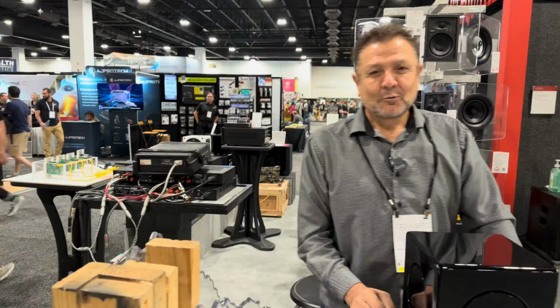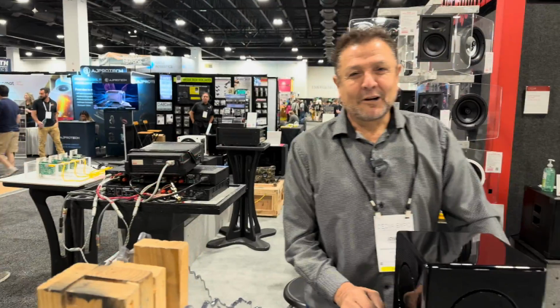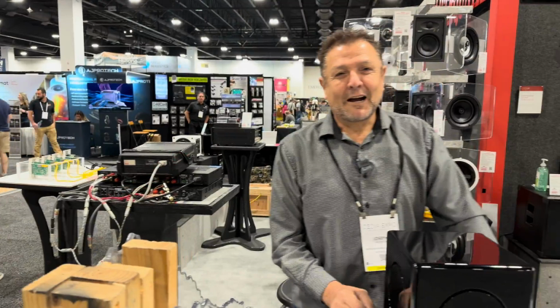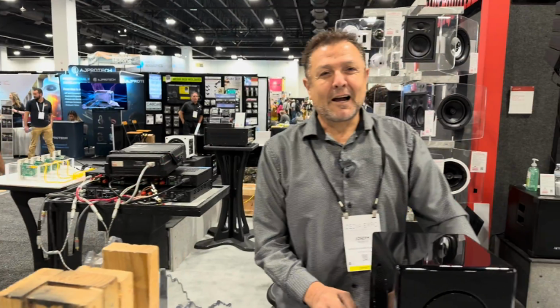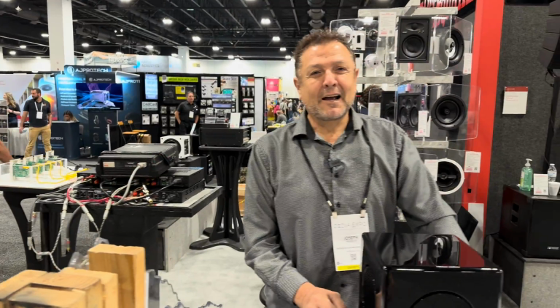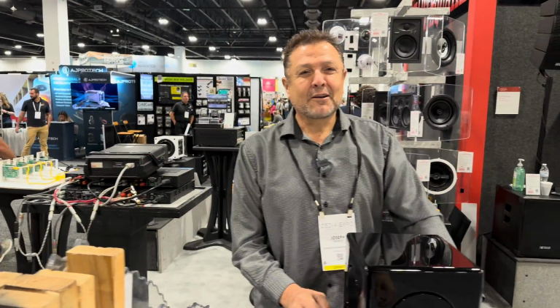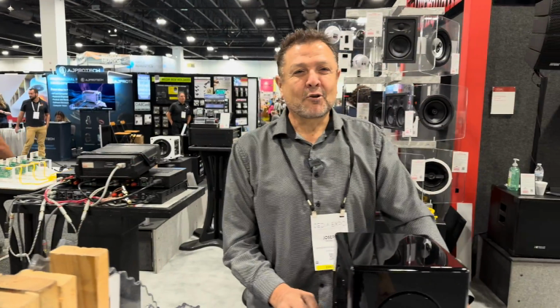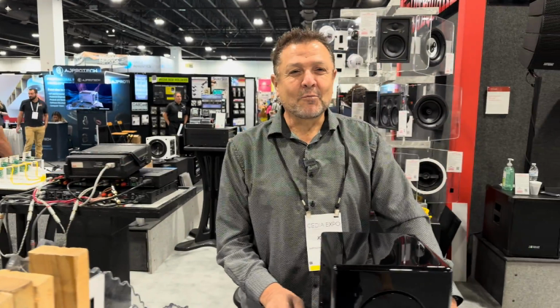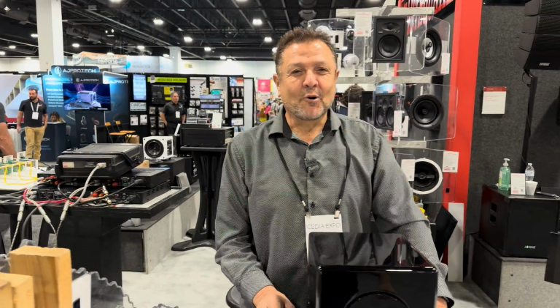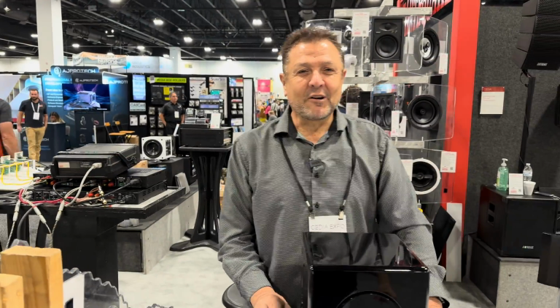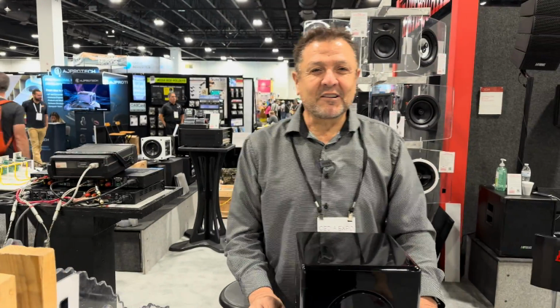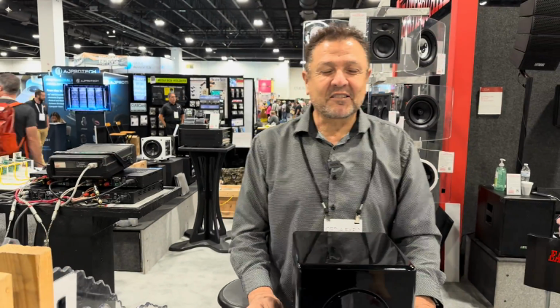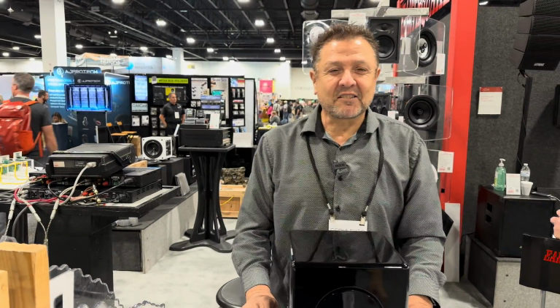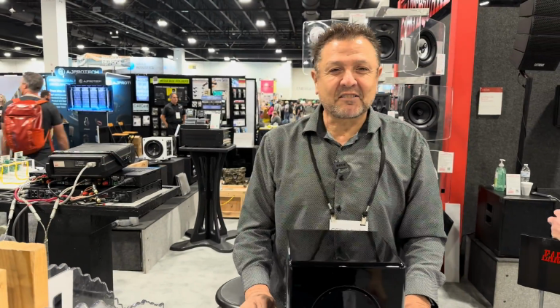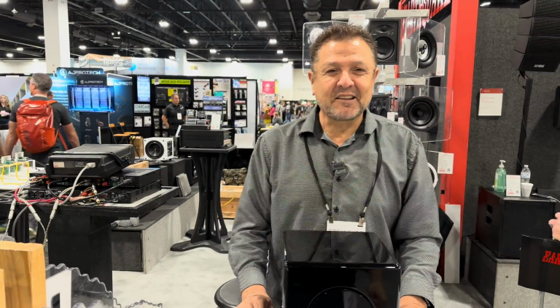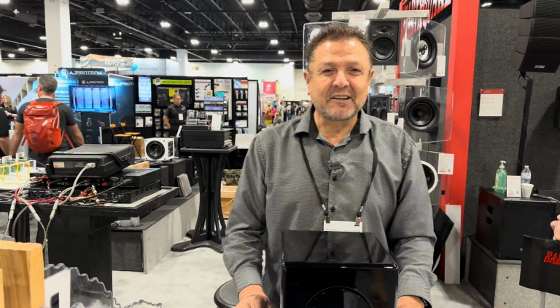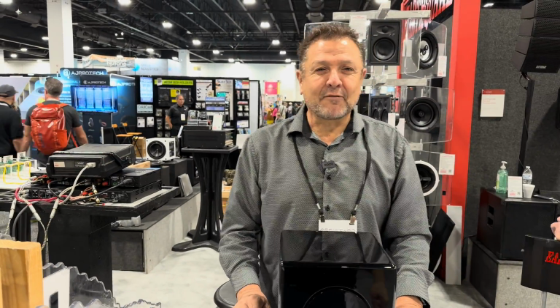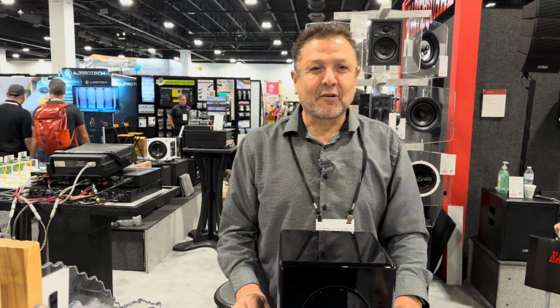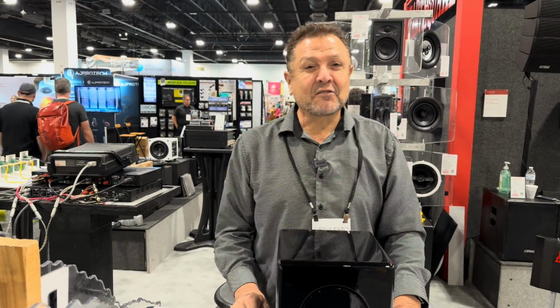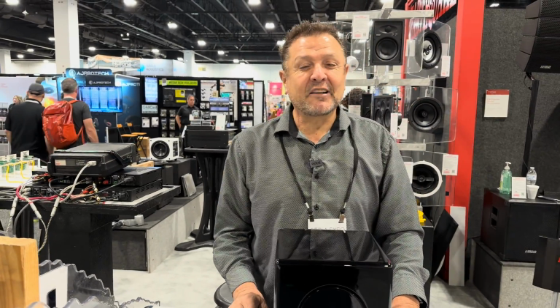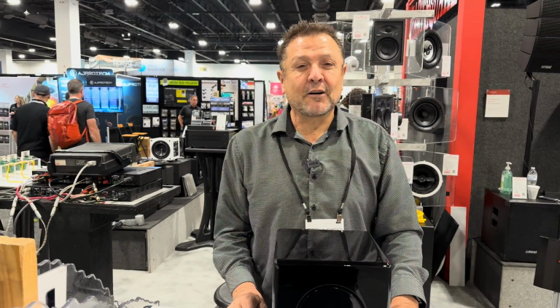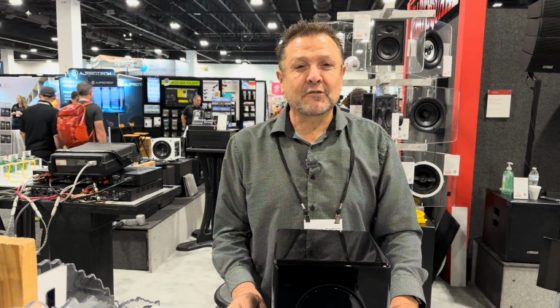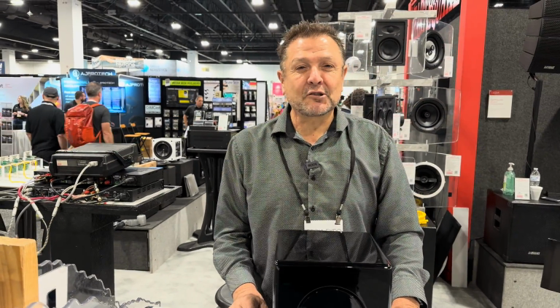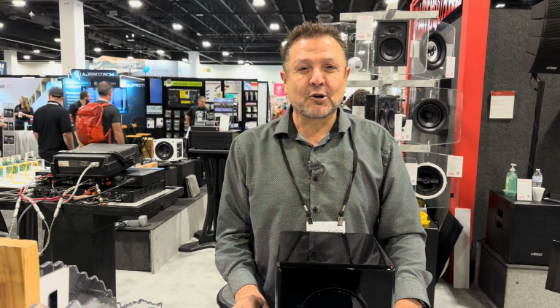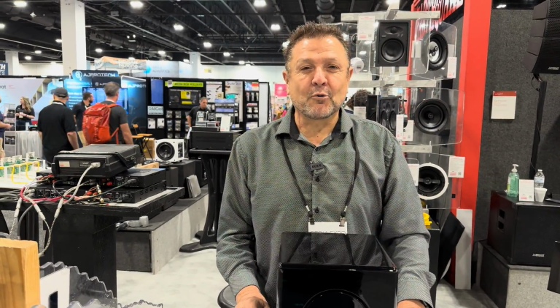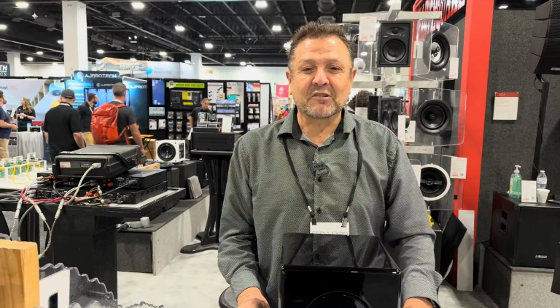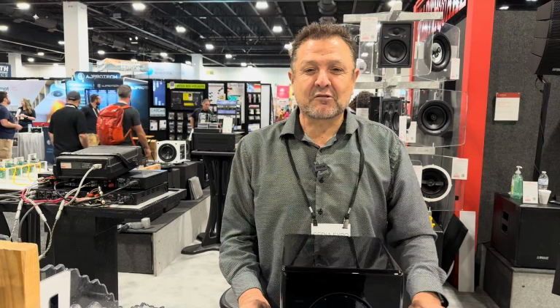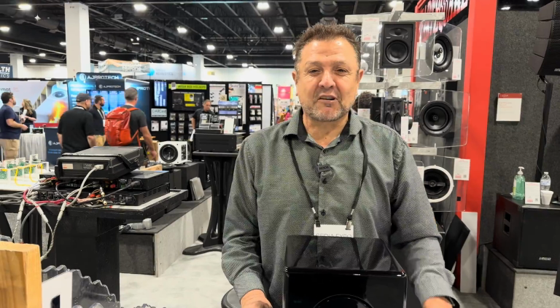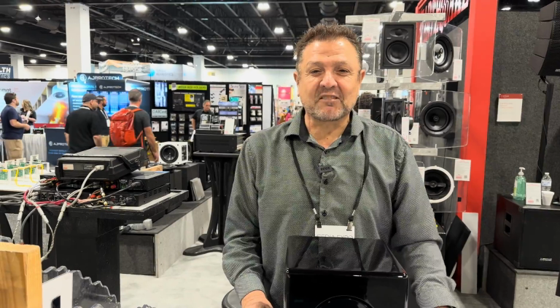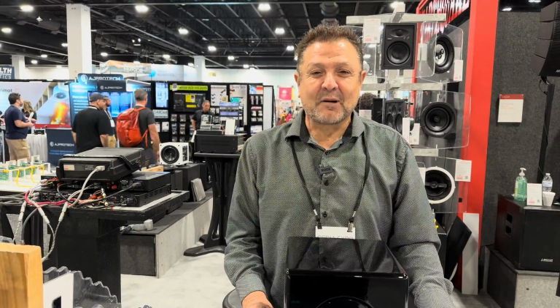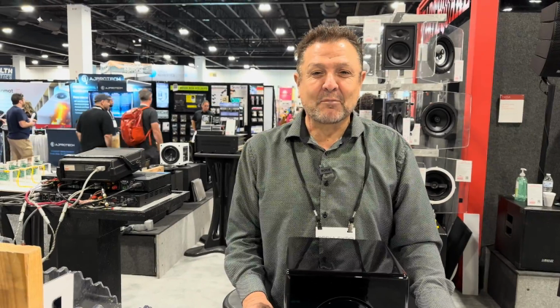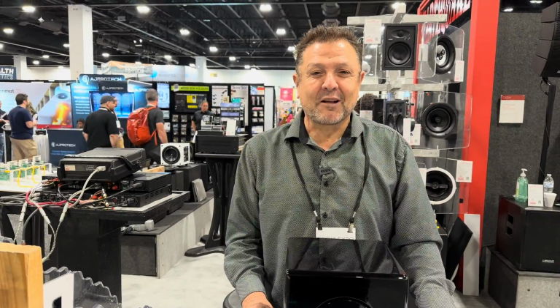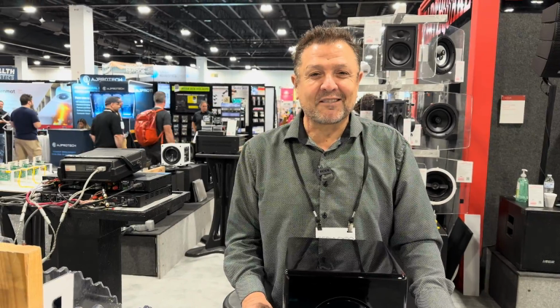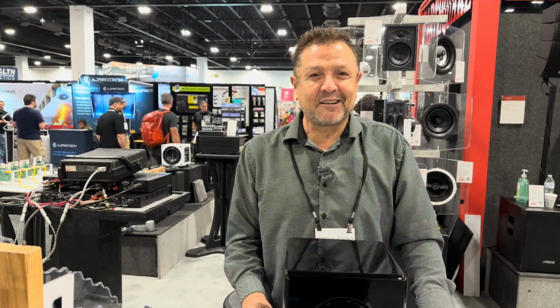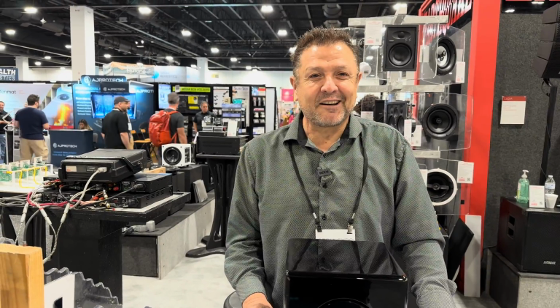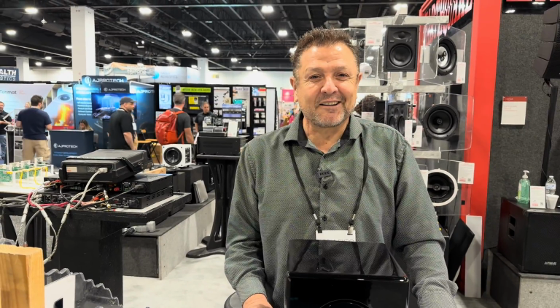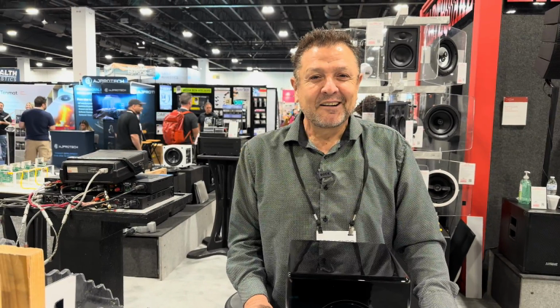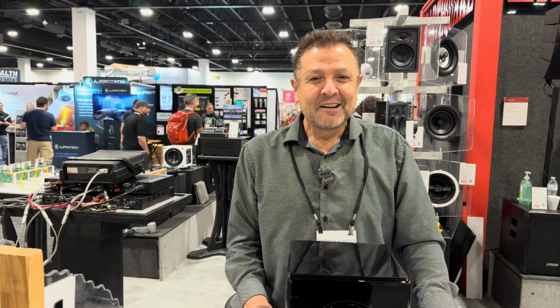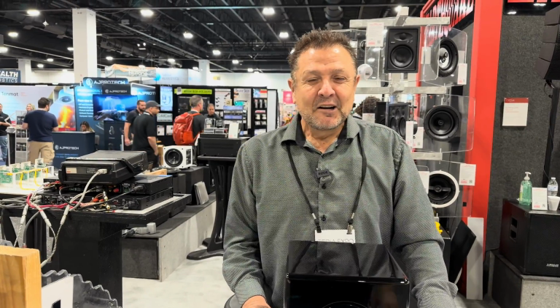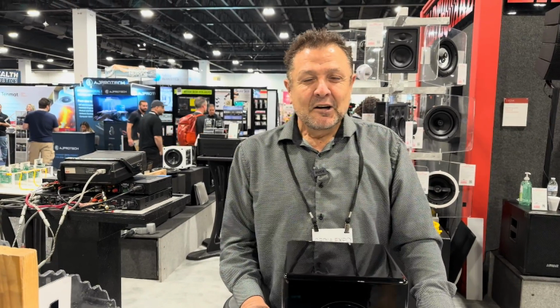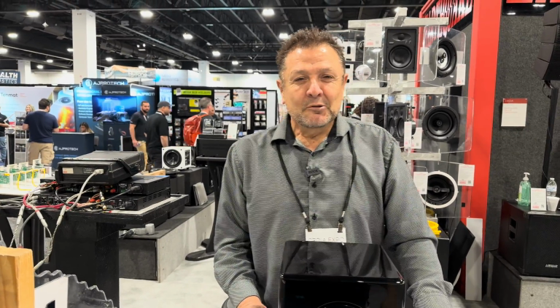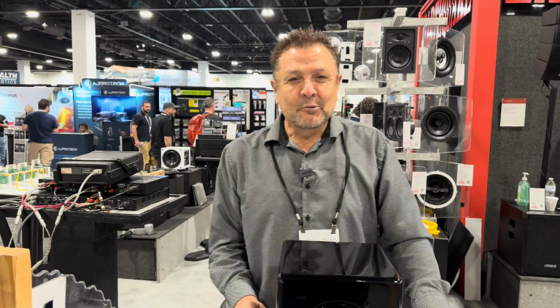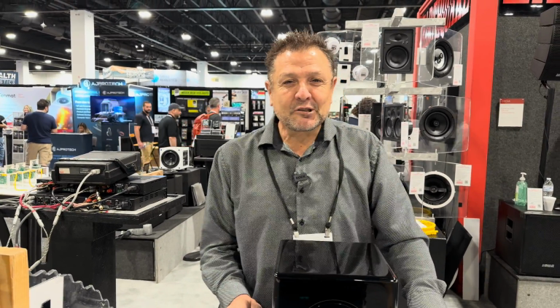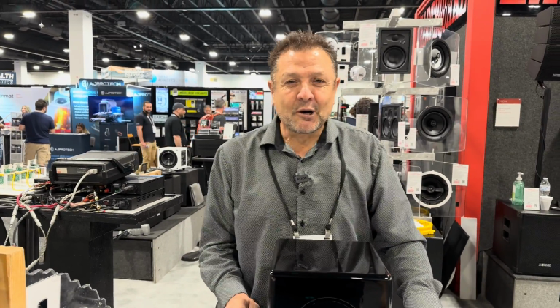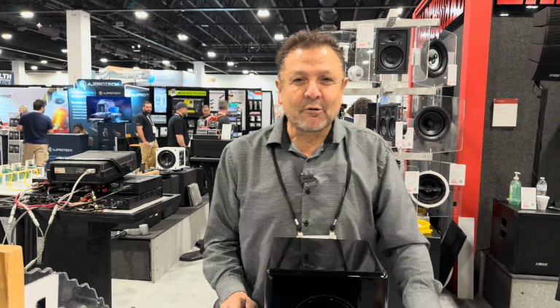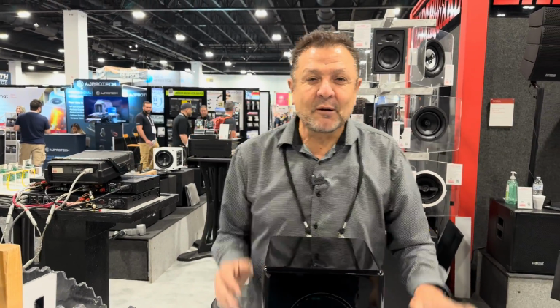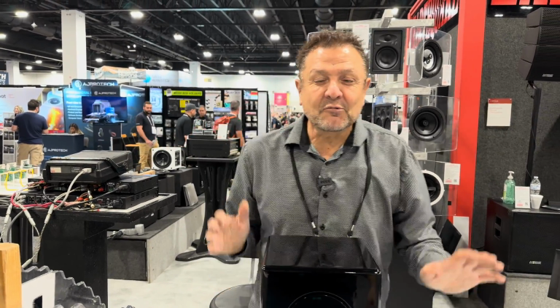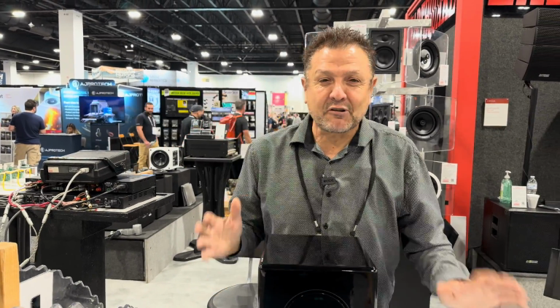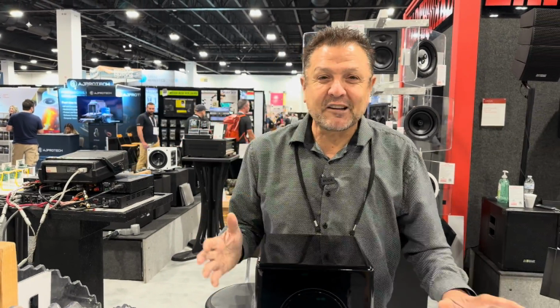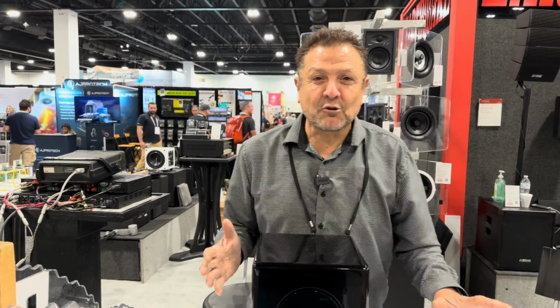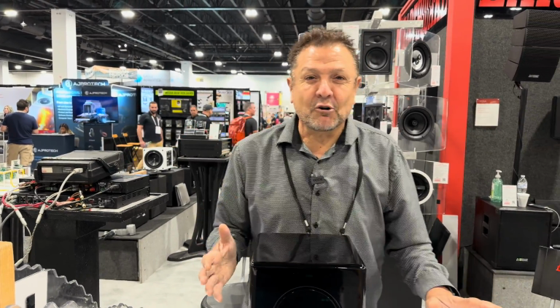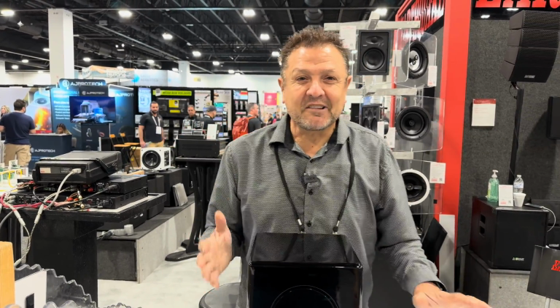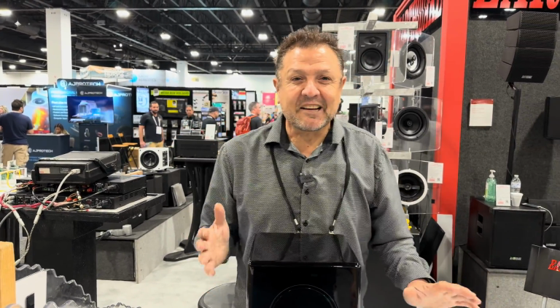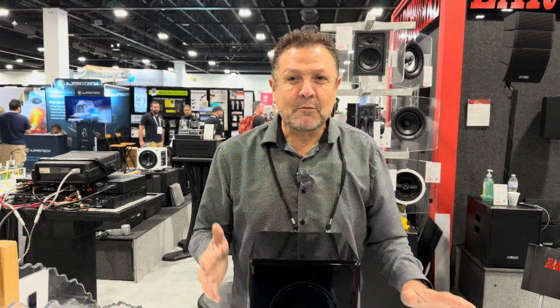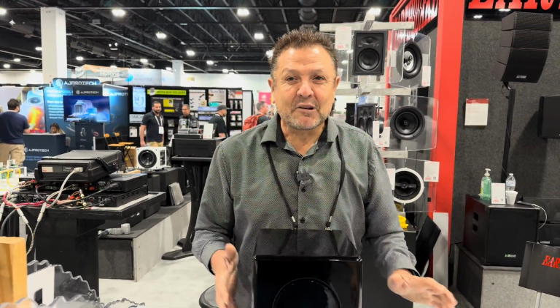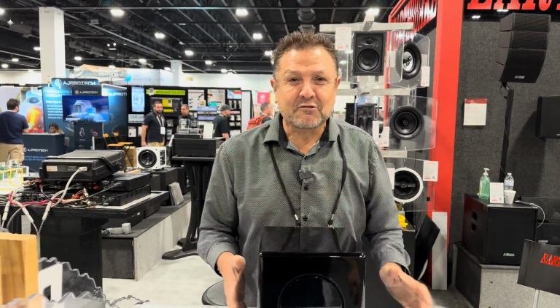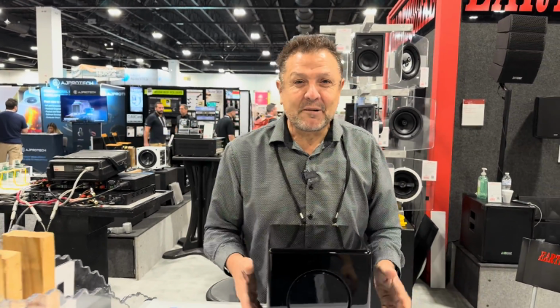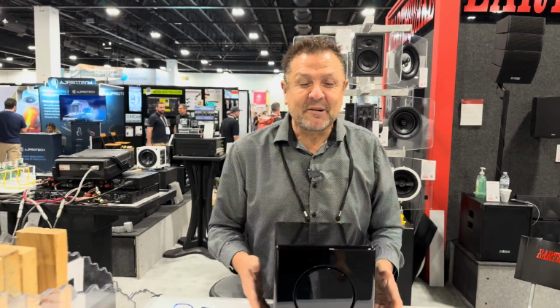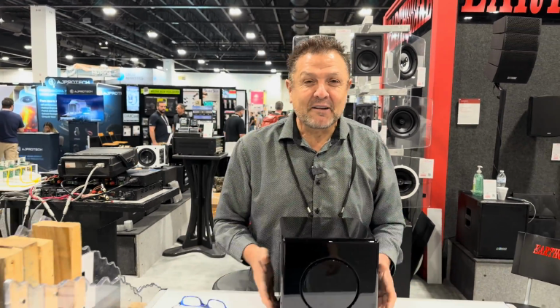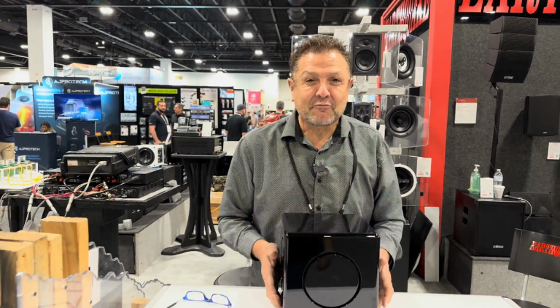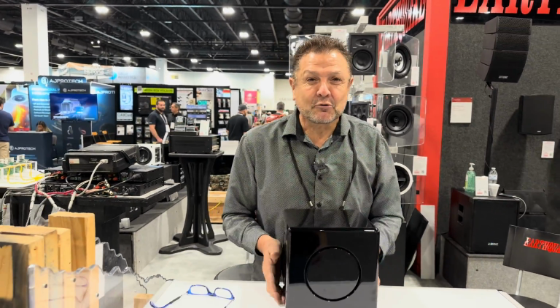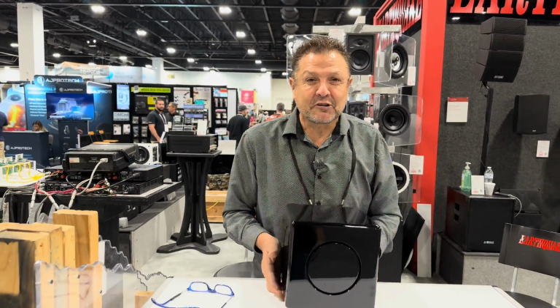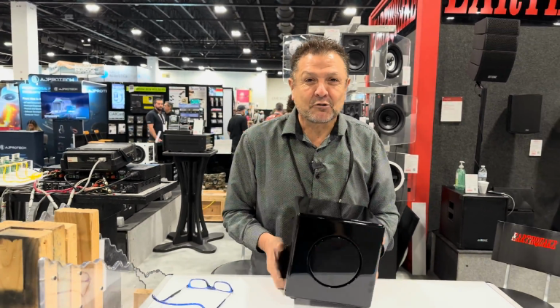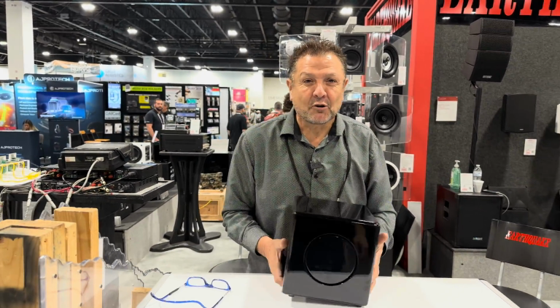Hi, good morning. This is CEDIA. First day of the show with Chris, my brother, here. We're showing him three toys. He gave me three minutes for three toys.